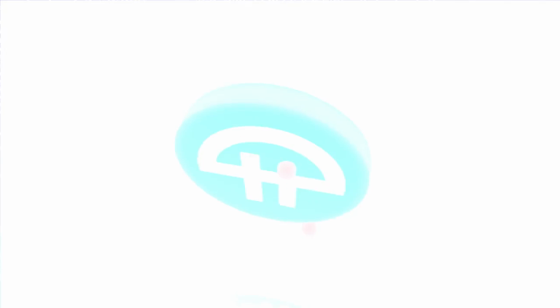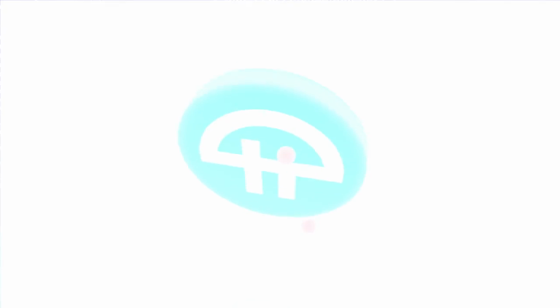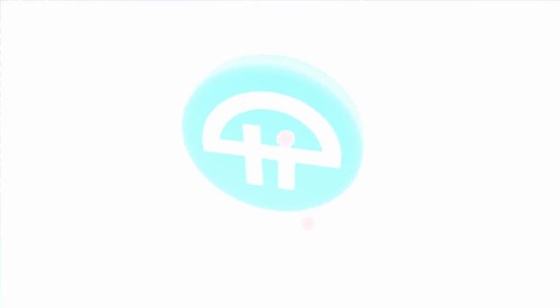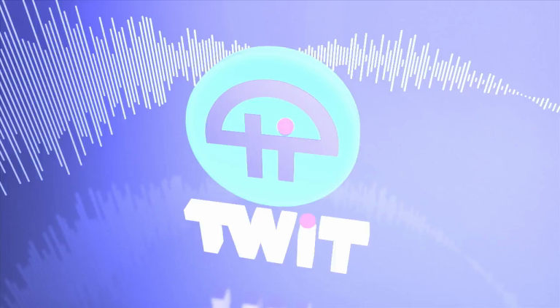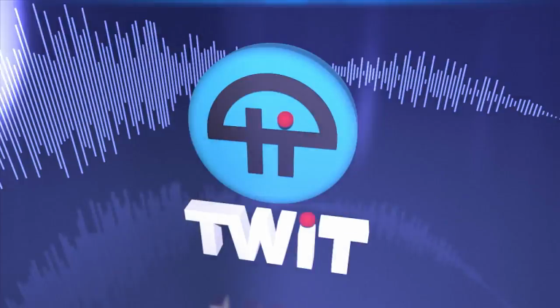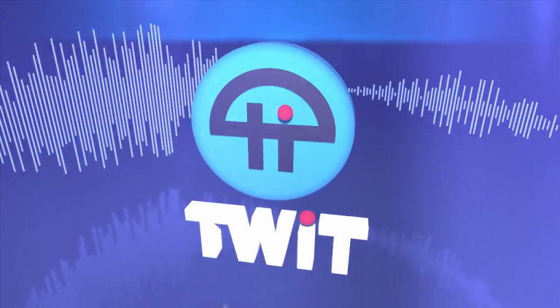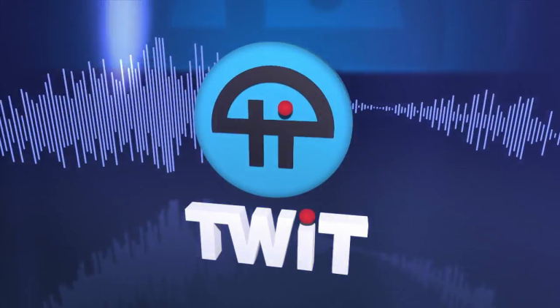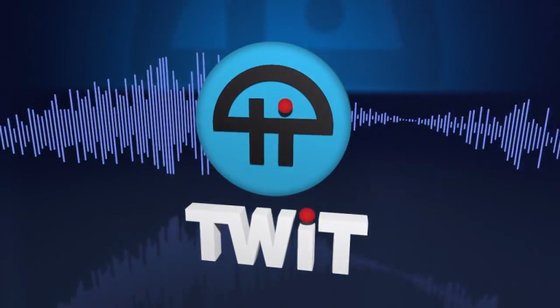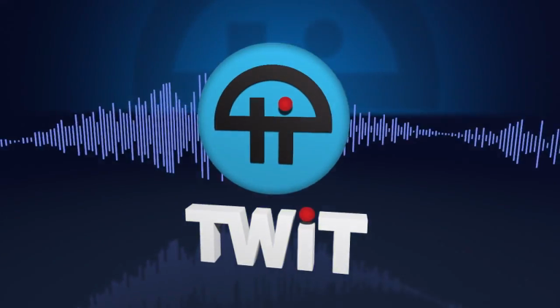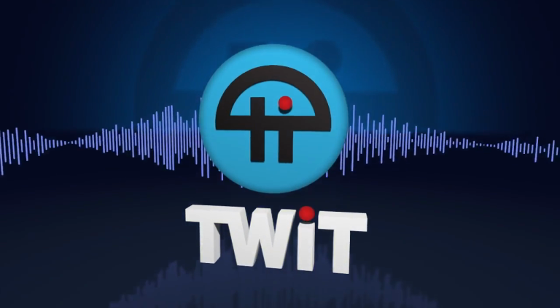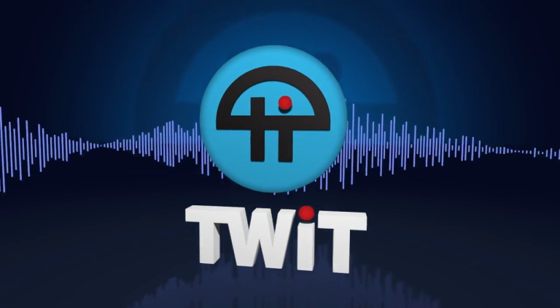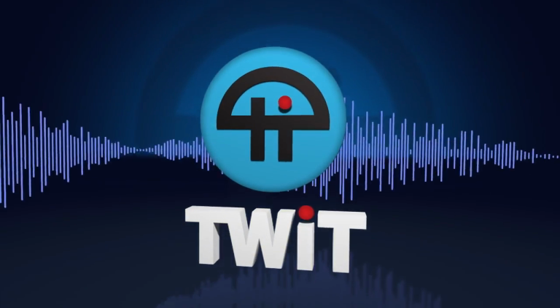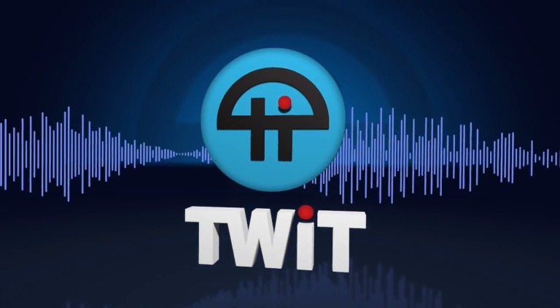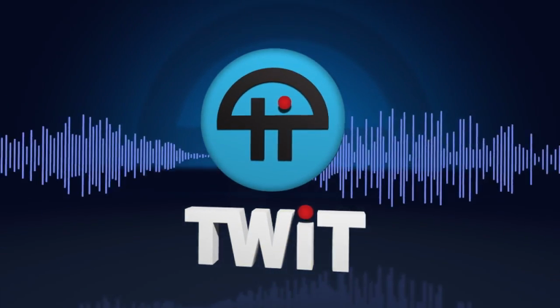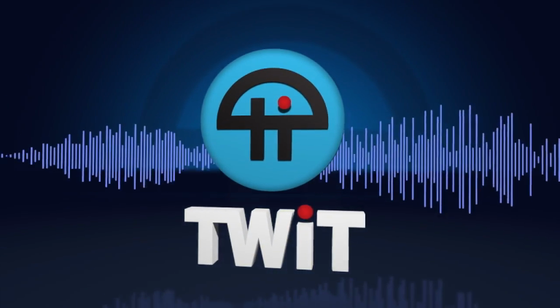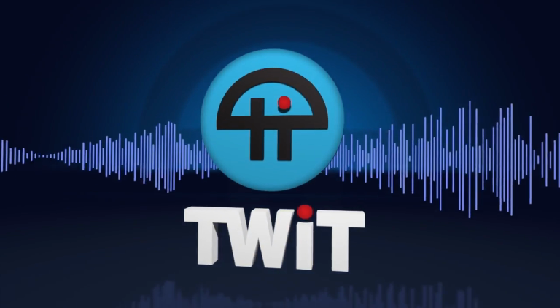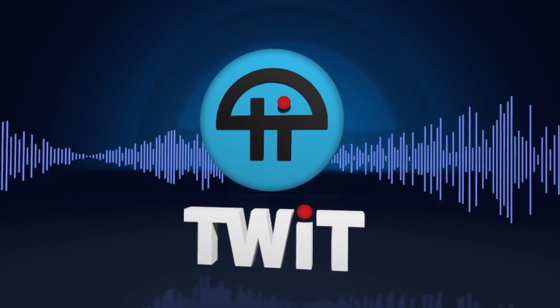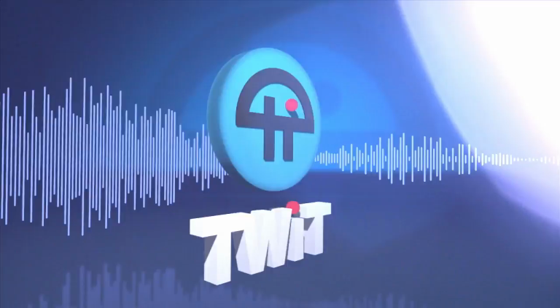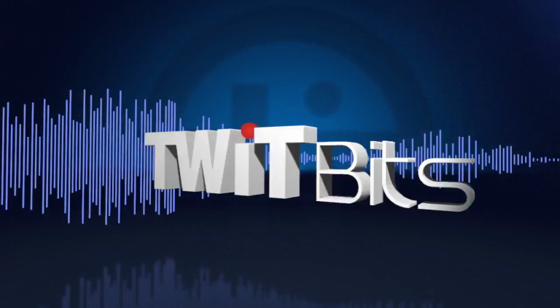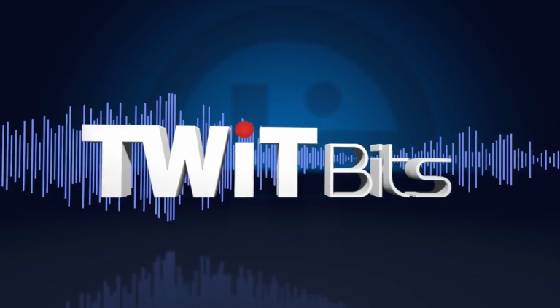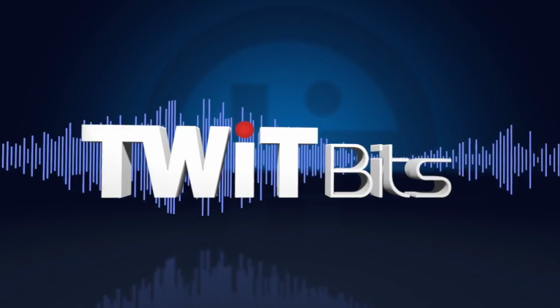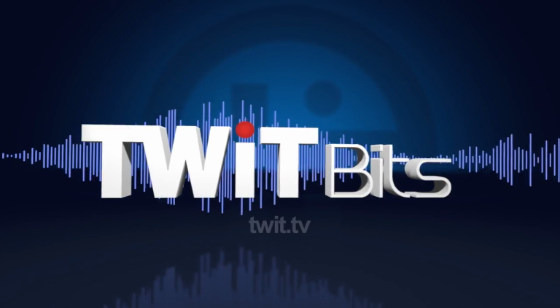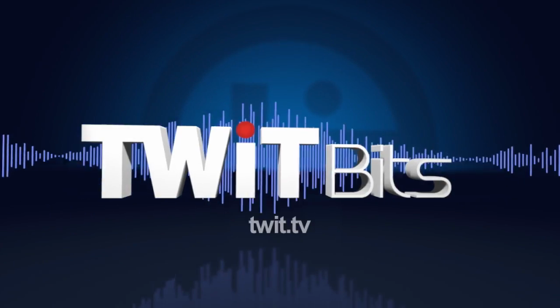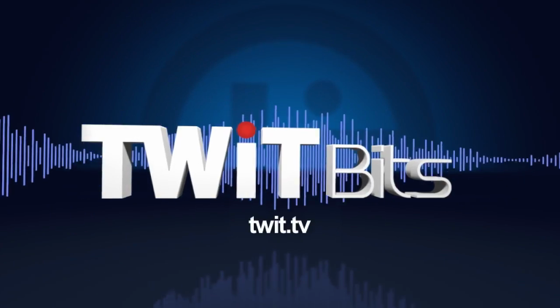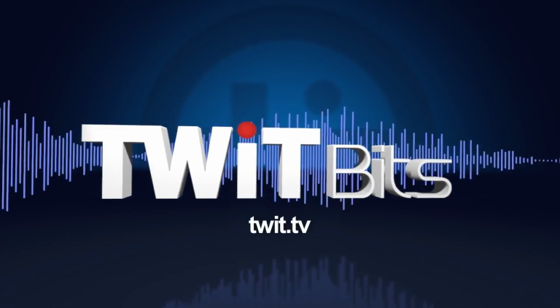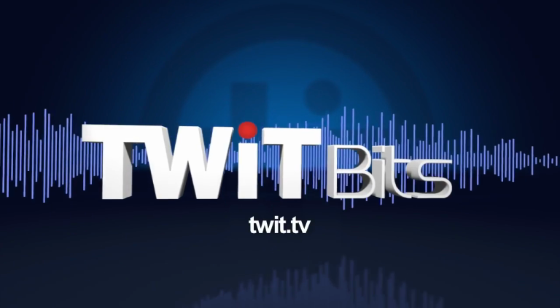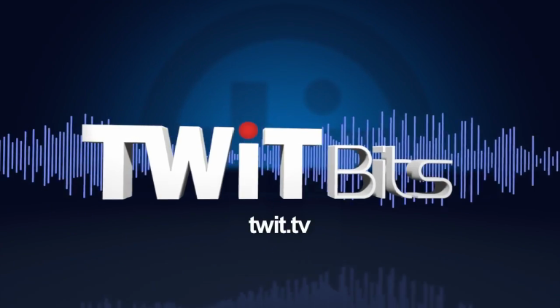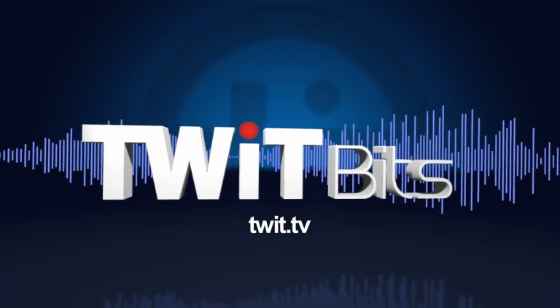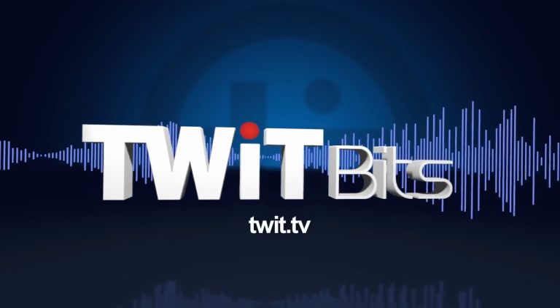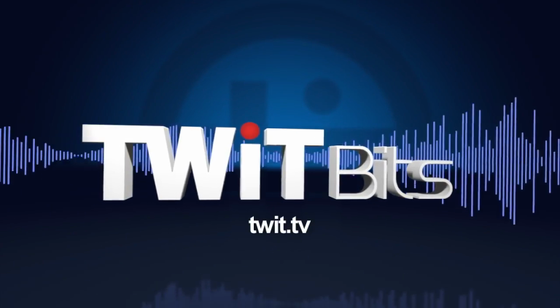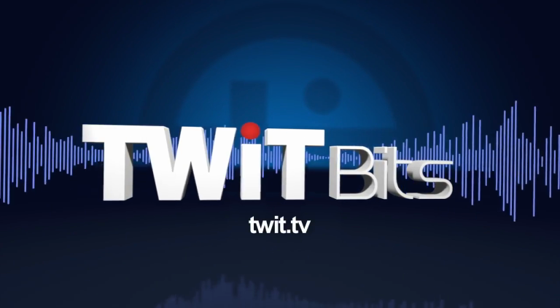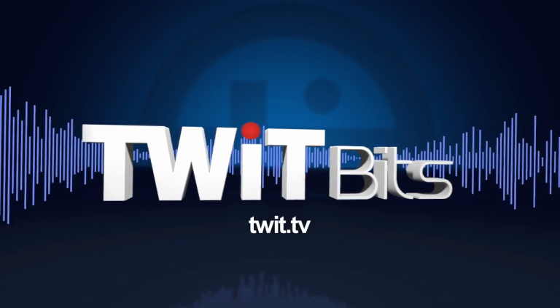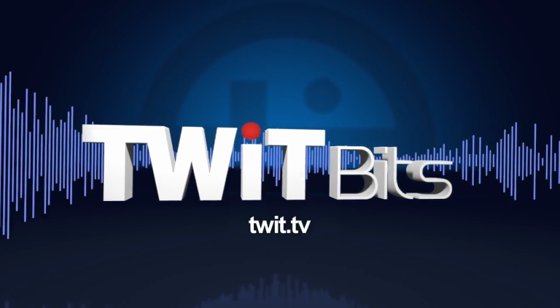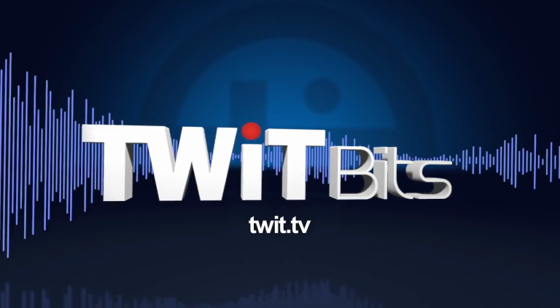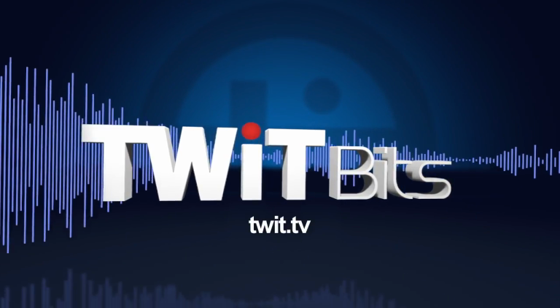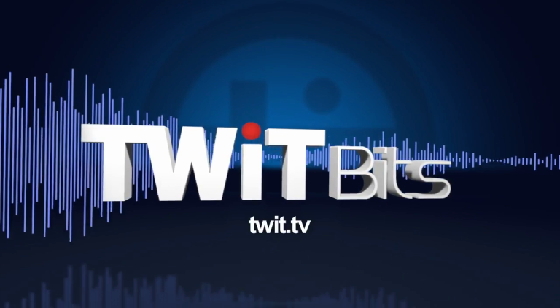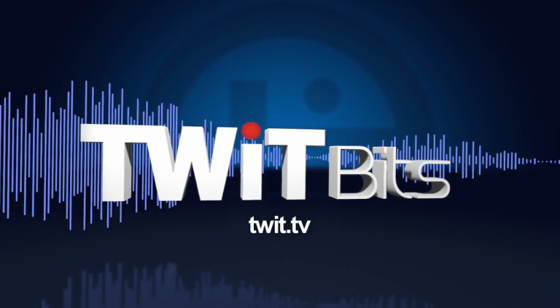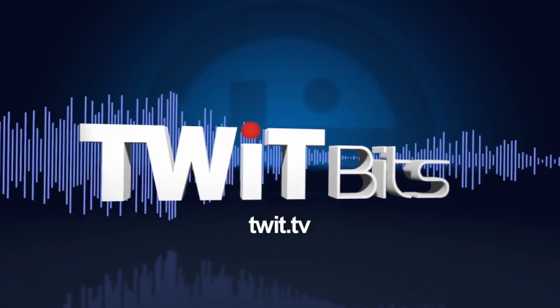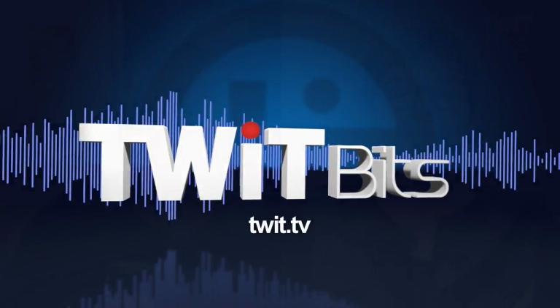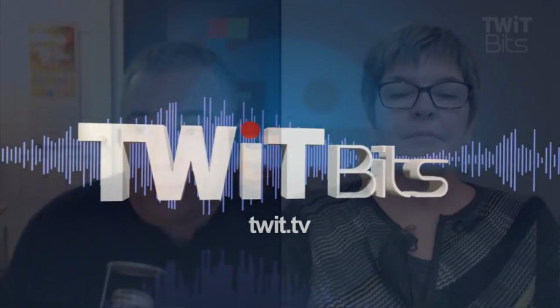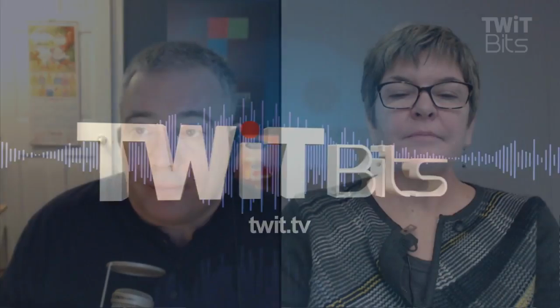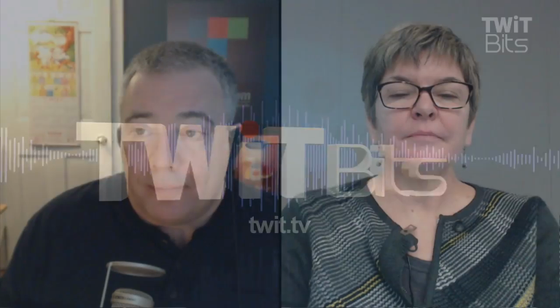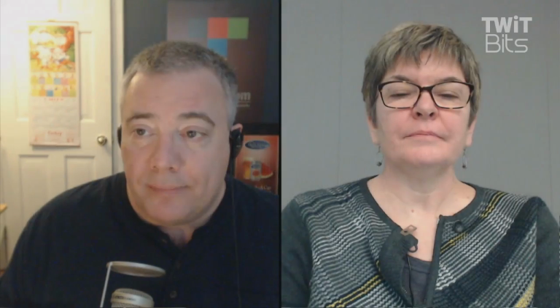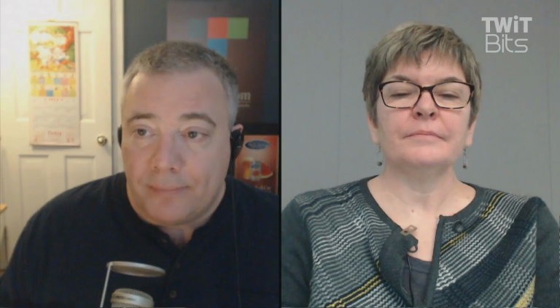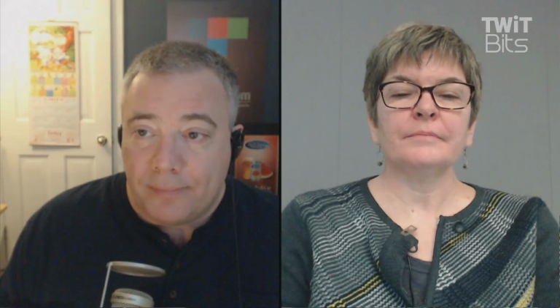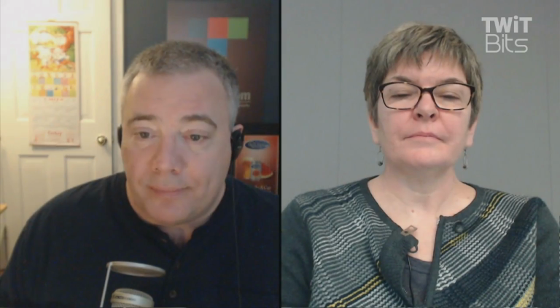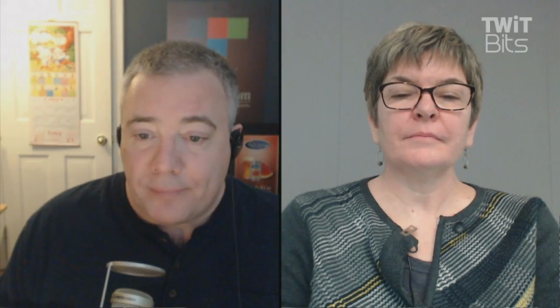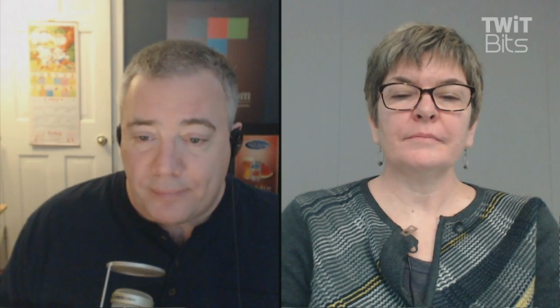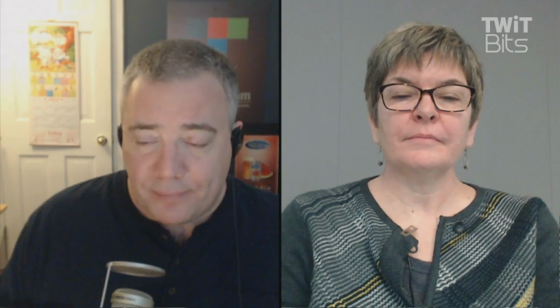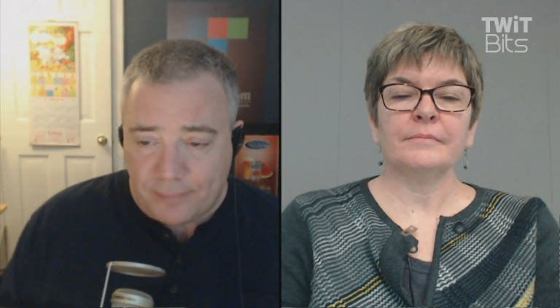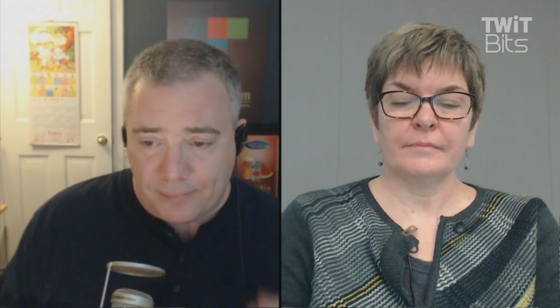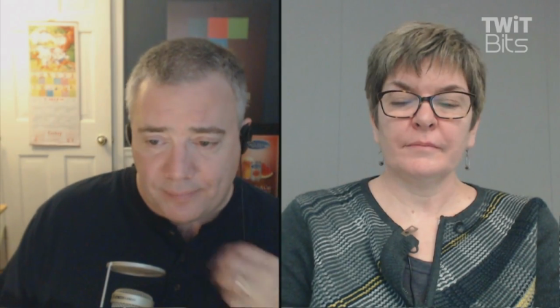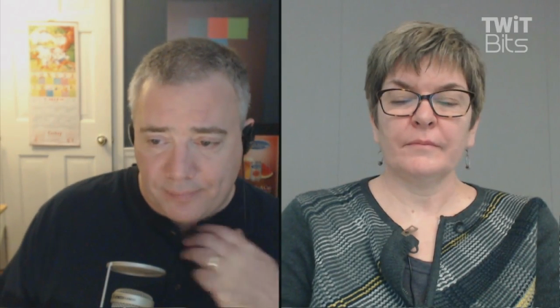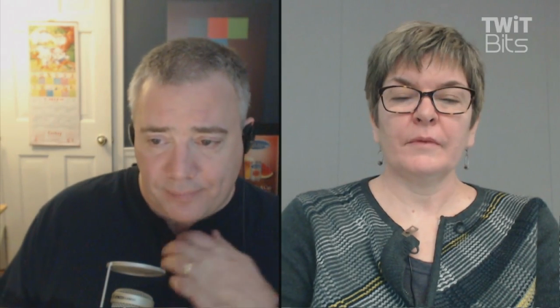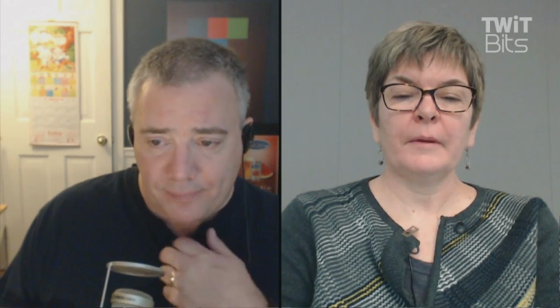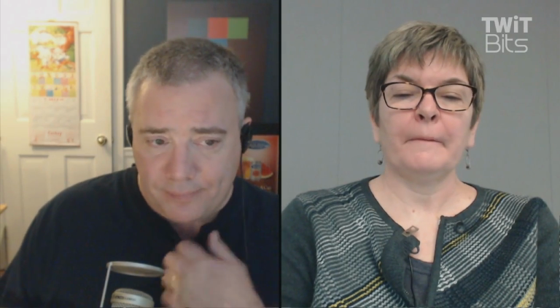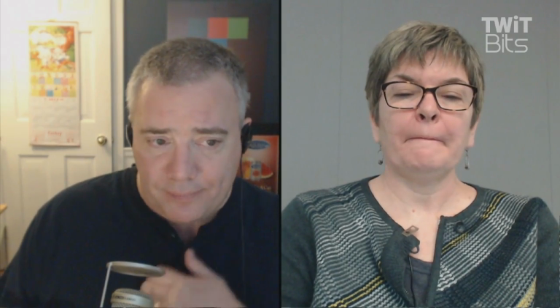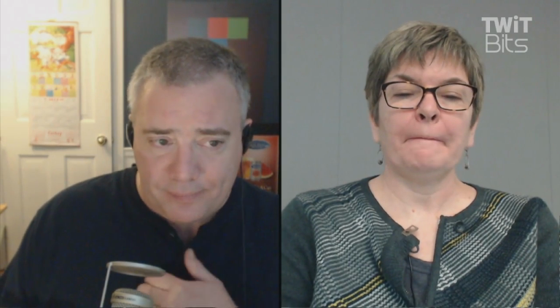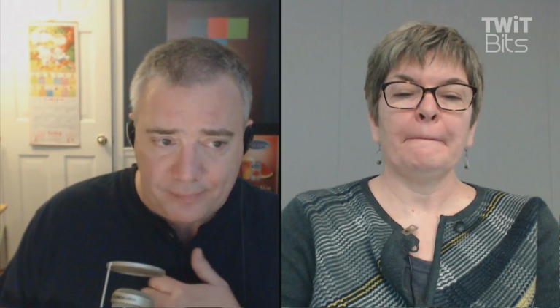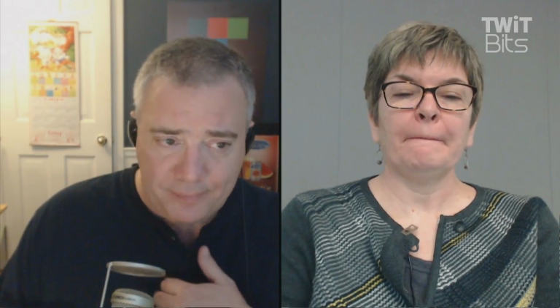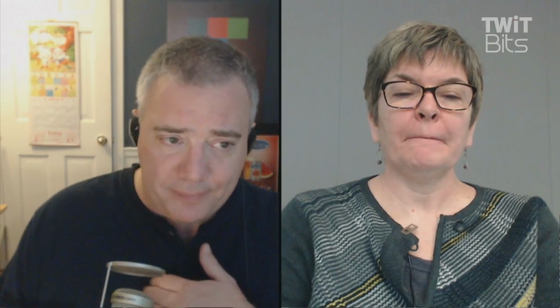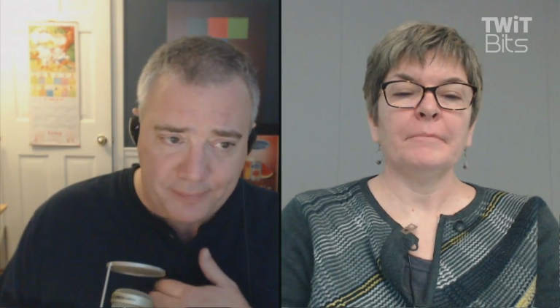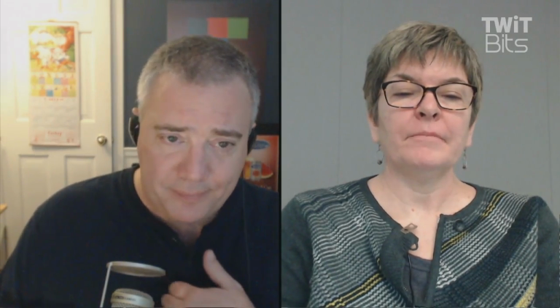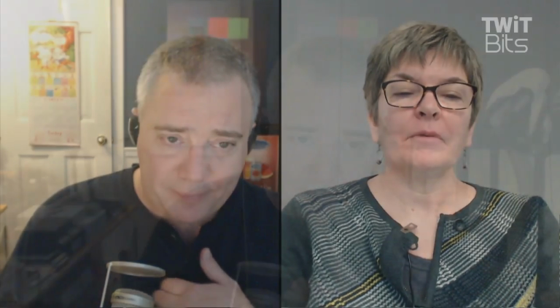This is TWiT. Time for the back of the book. Let's kick things off with Paul Thurrott and your tip of the week, my friend.